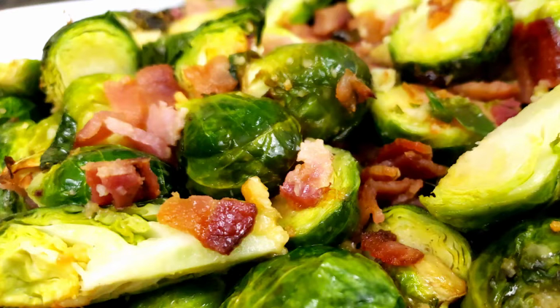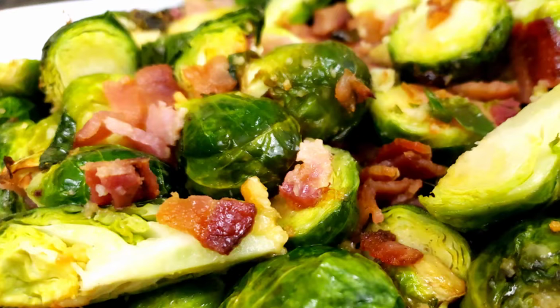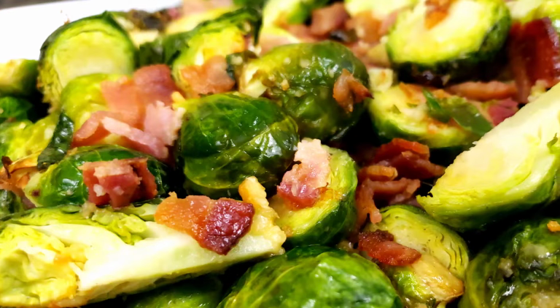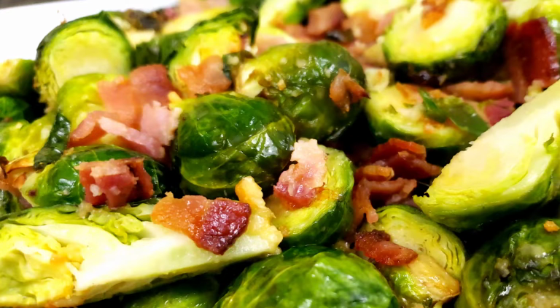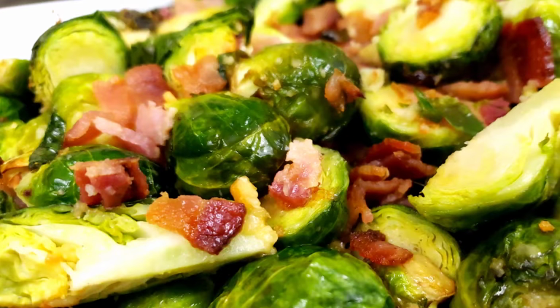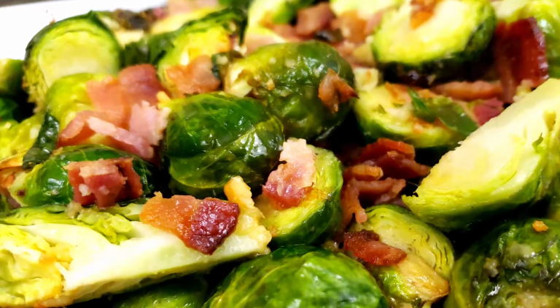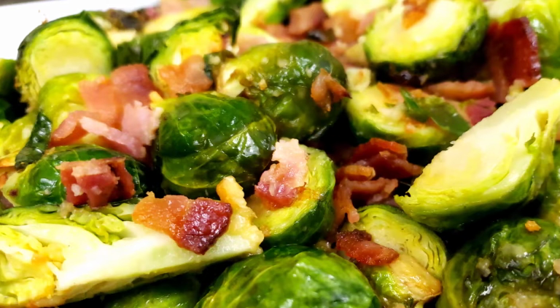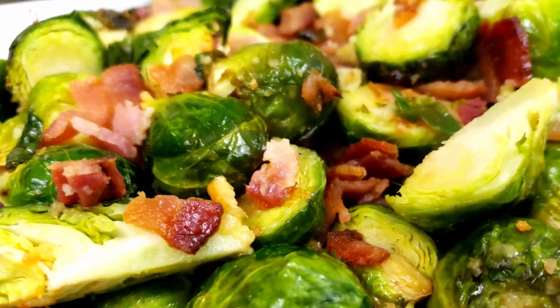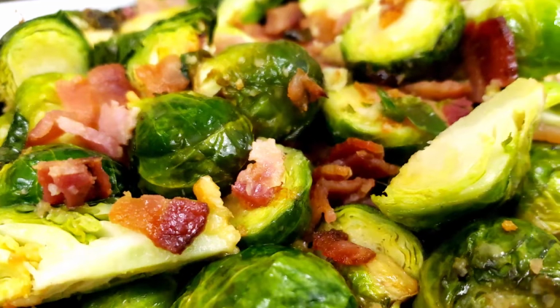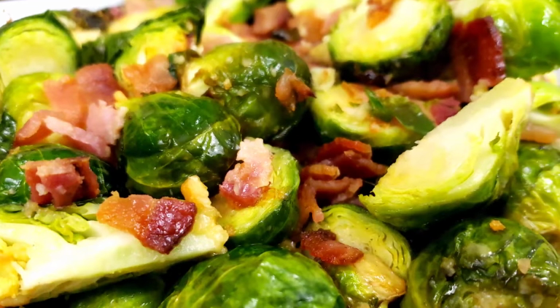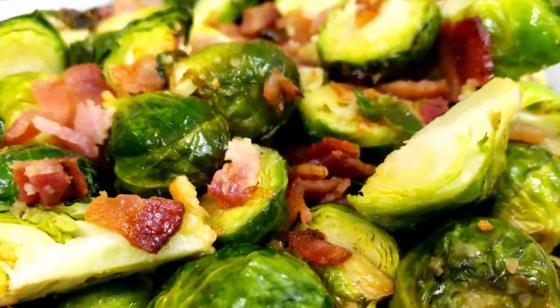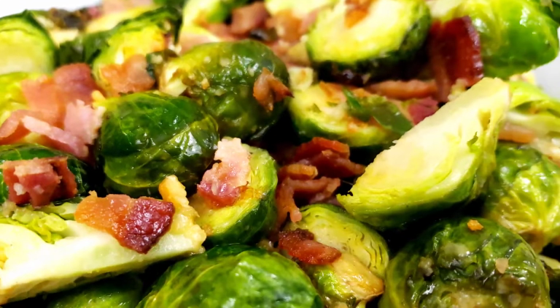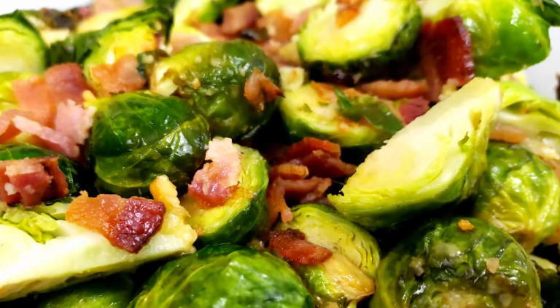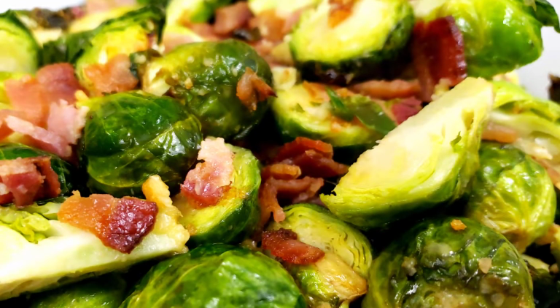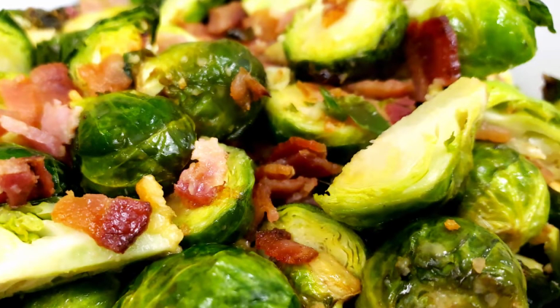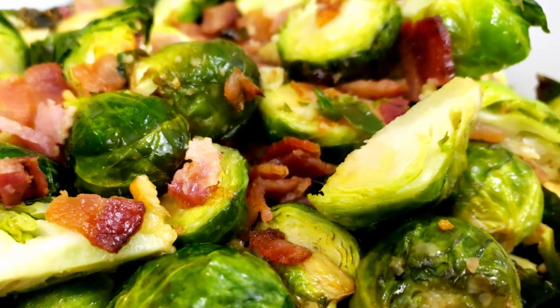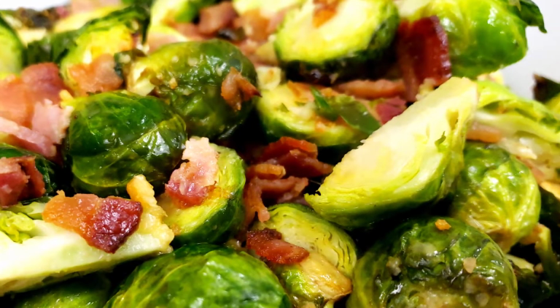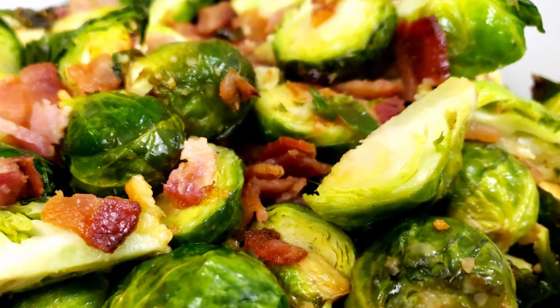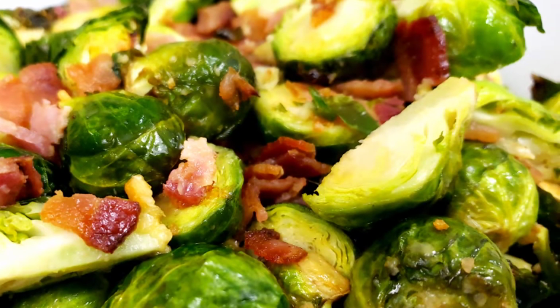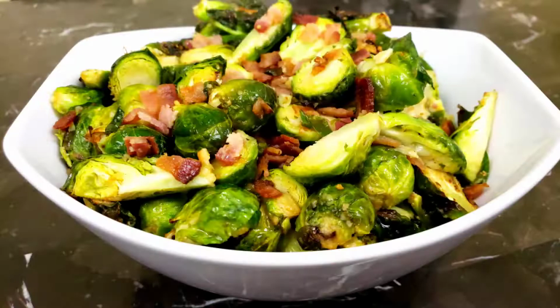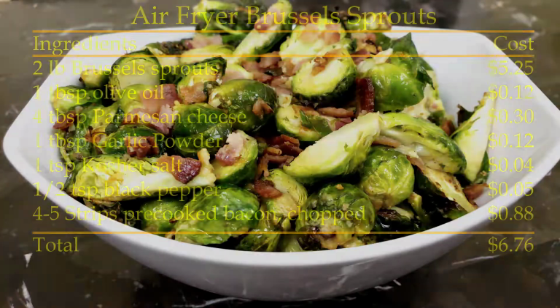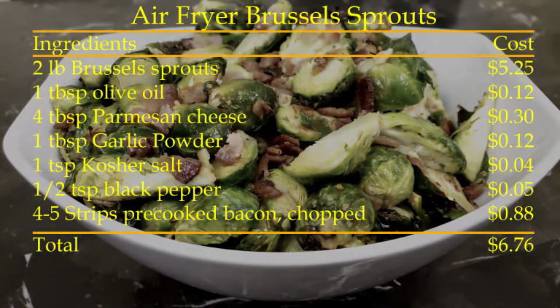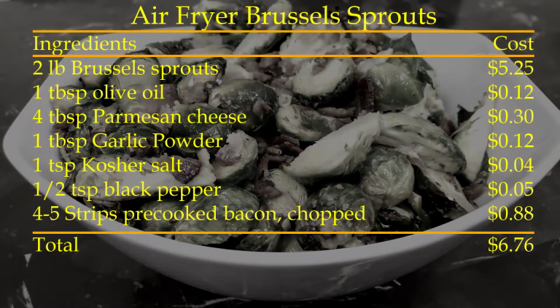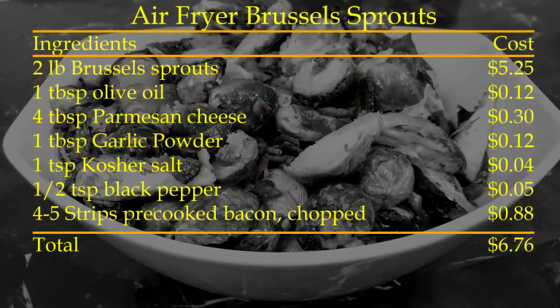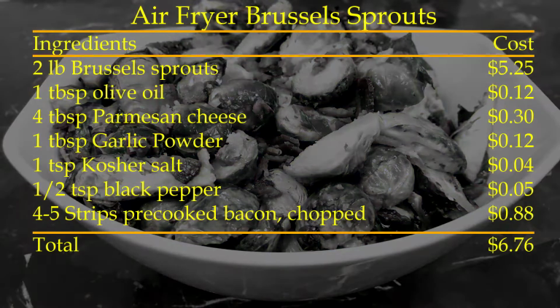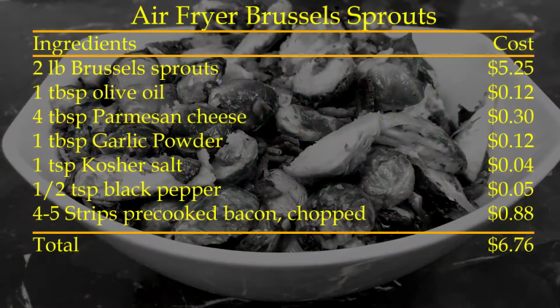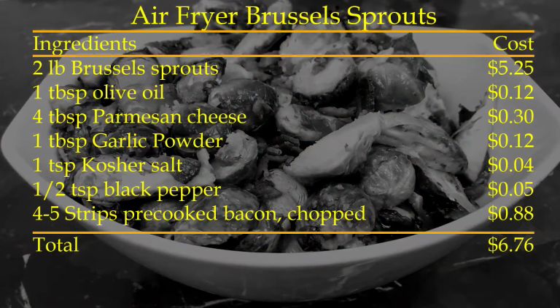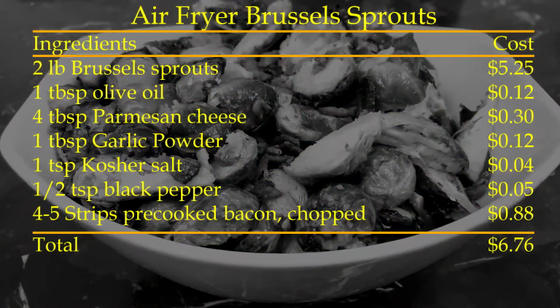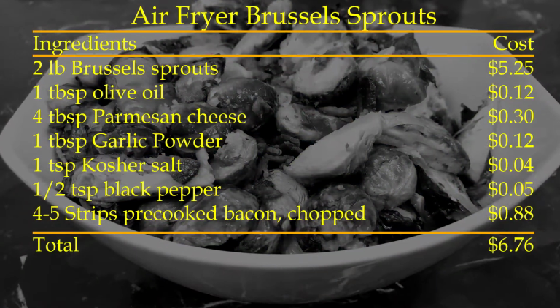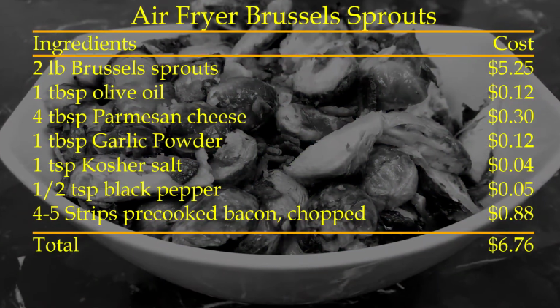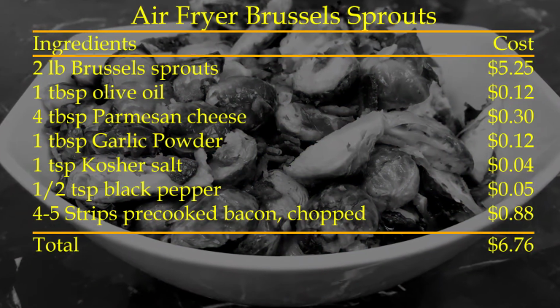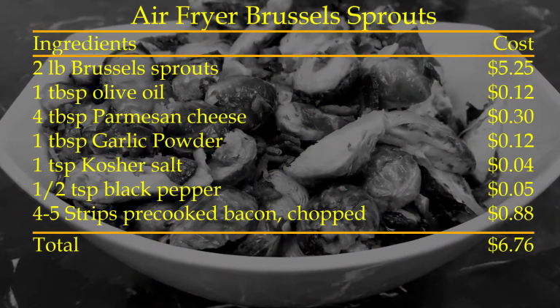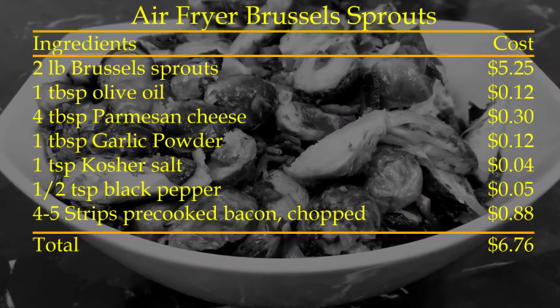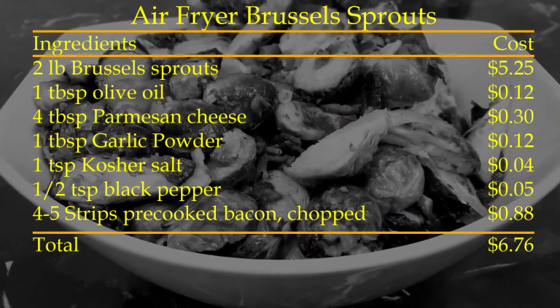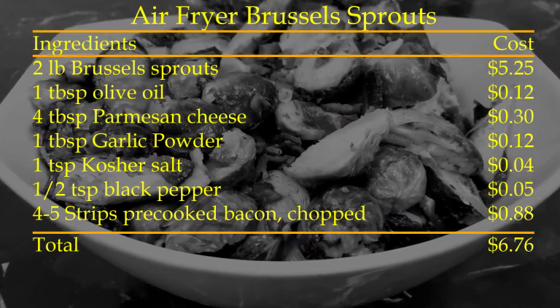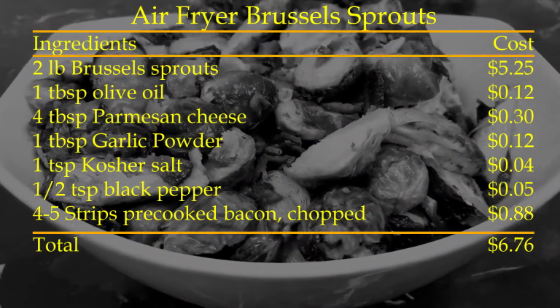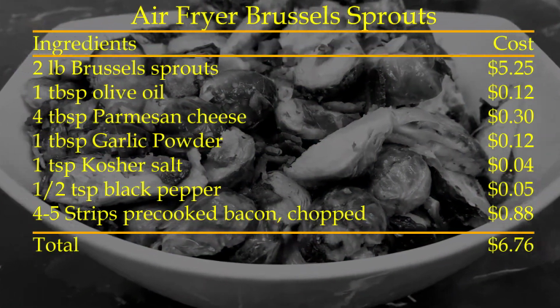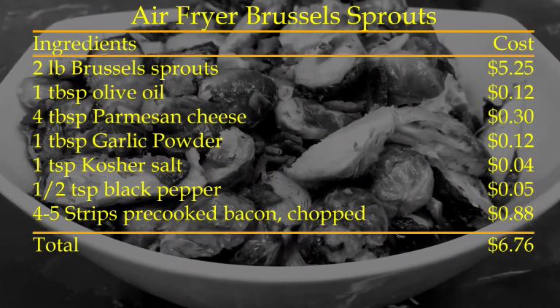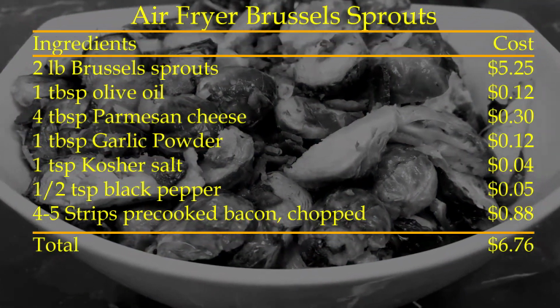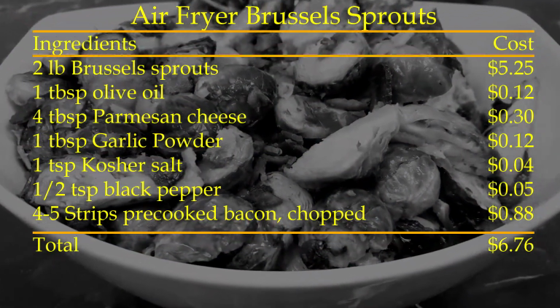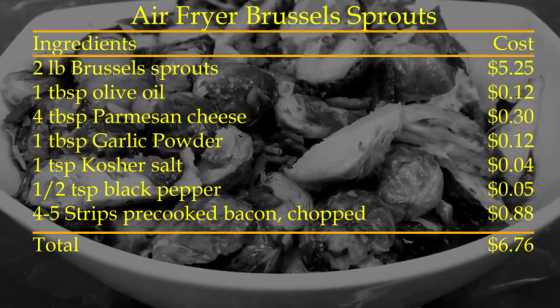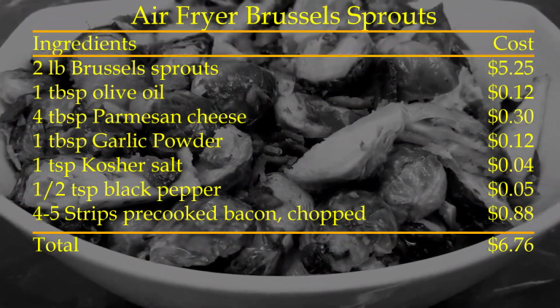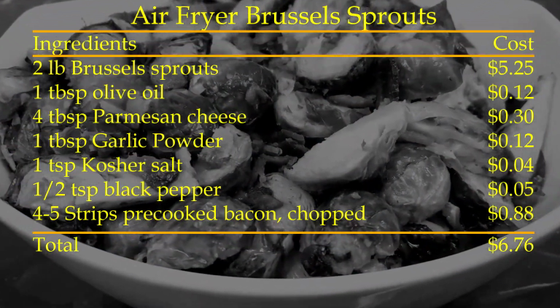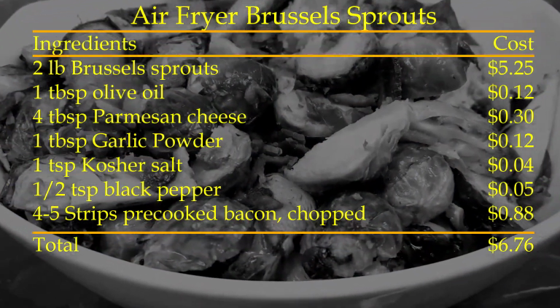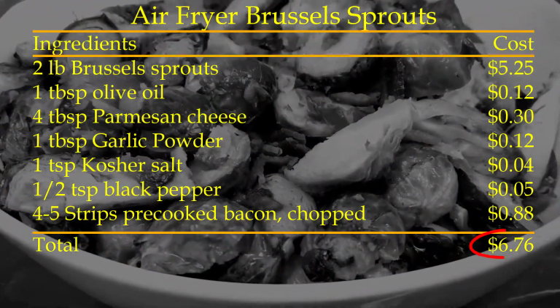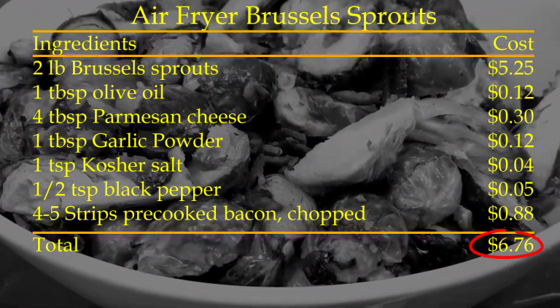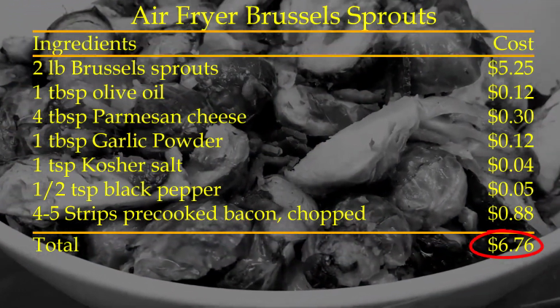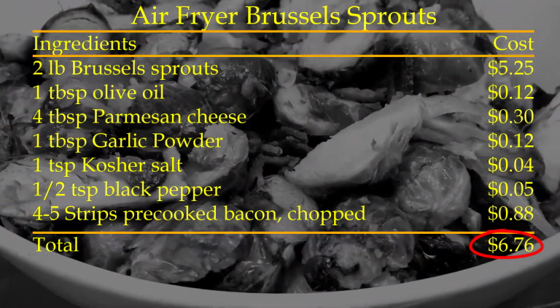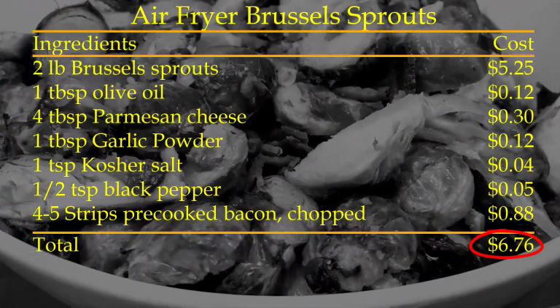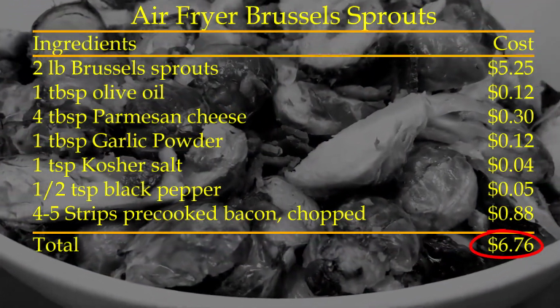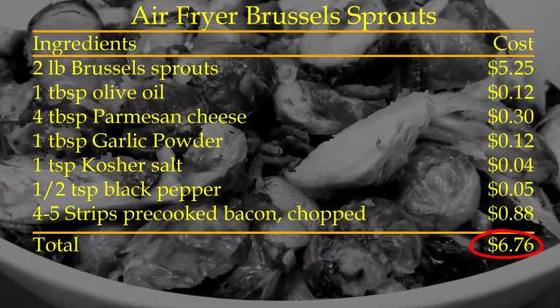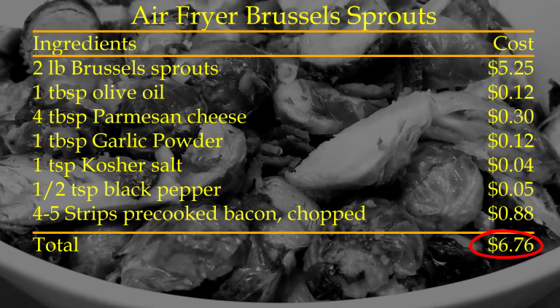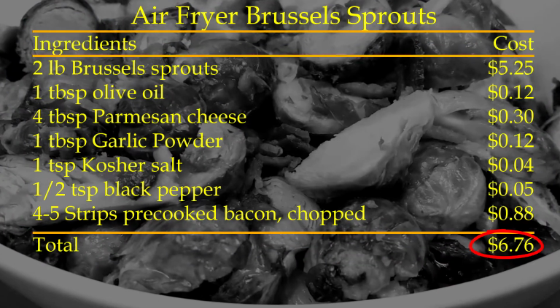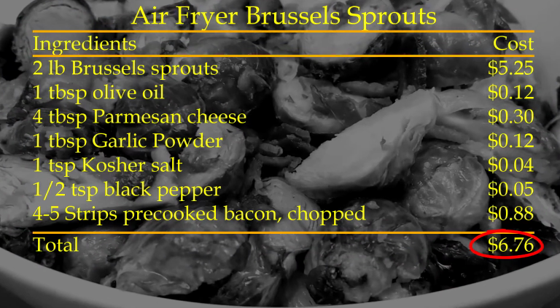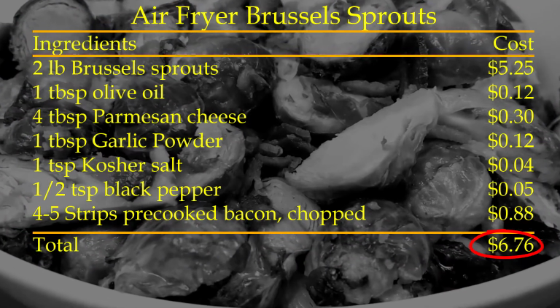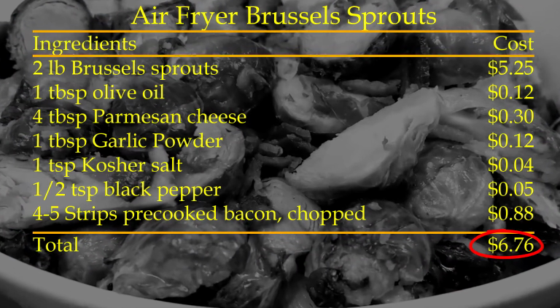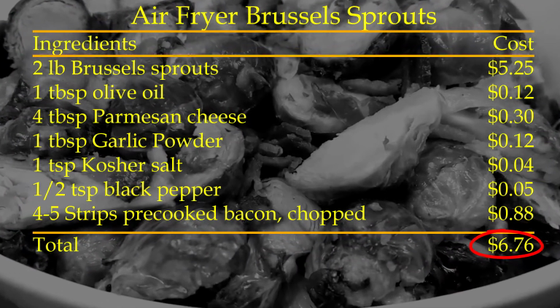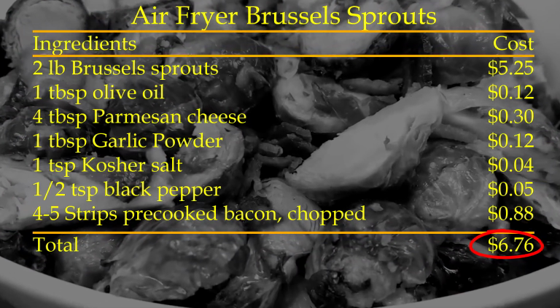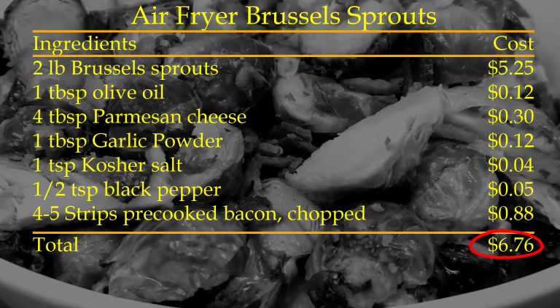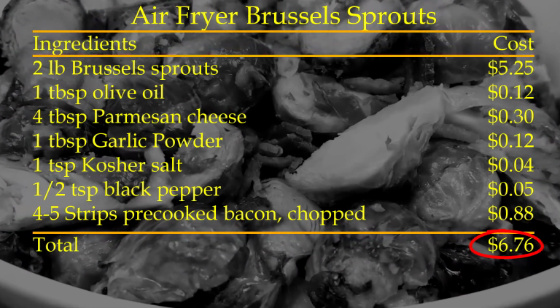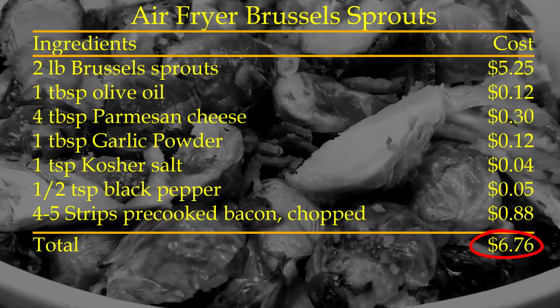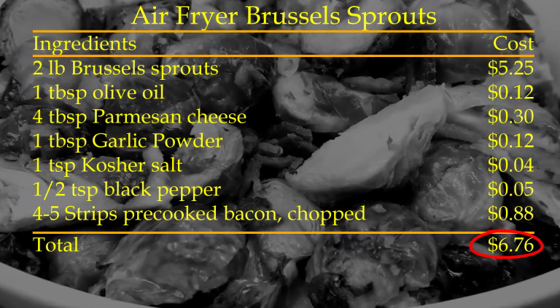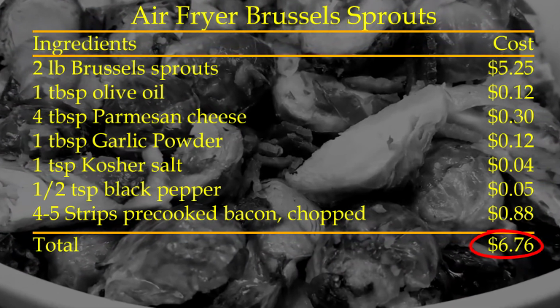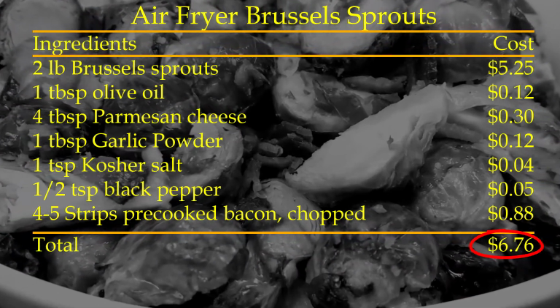Trying to sprout new ideas on what to eat? Try this scrumptious vegetable side dish even your kids will enjoy eating.